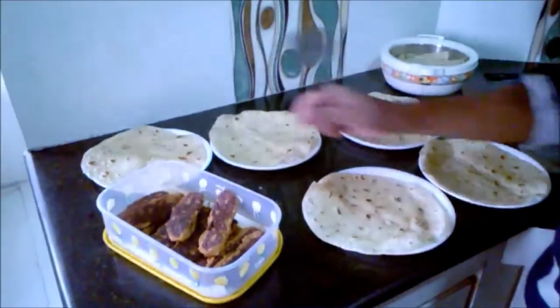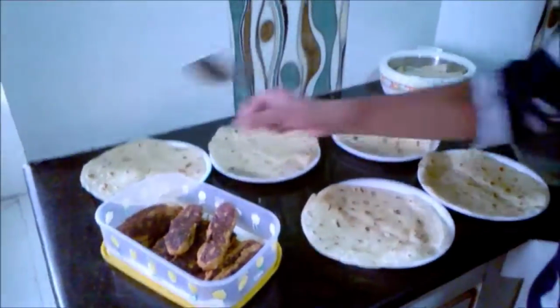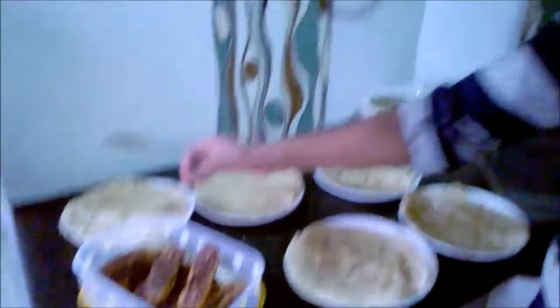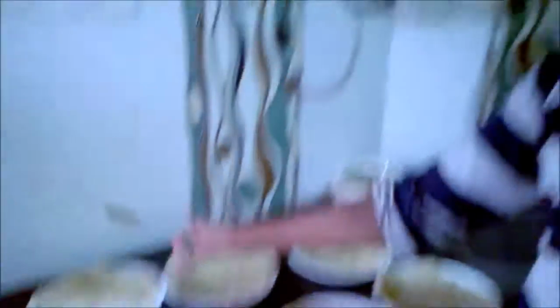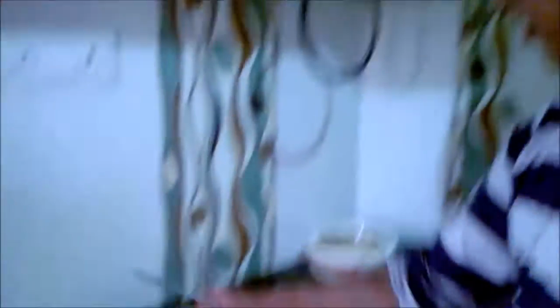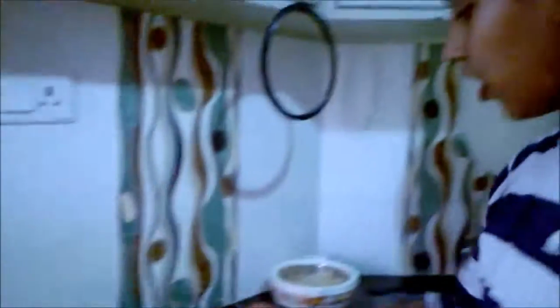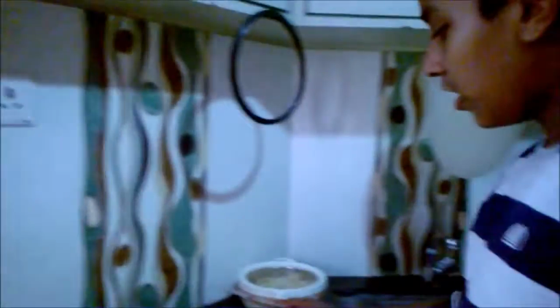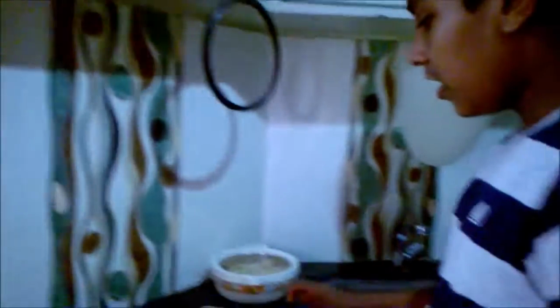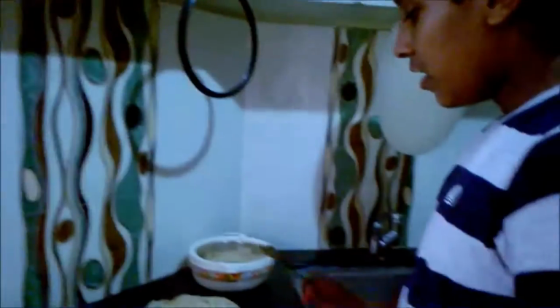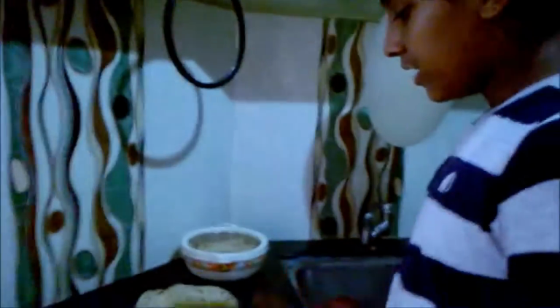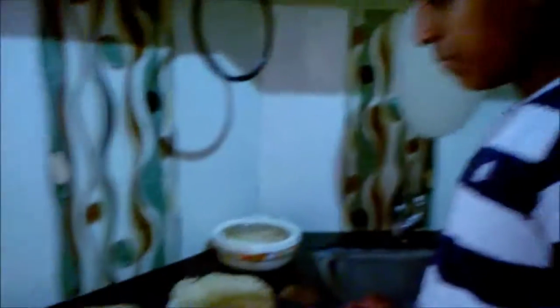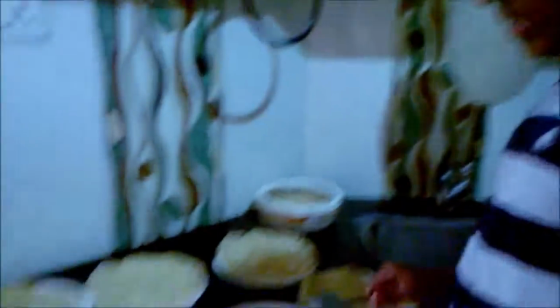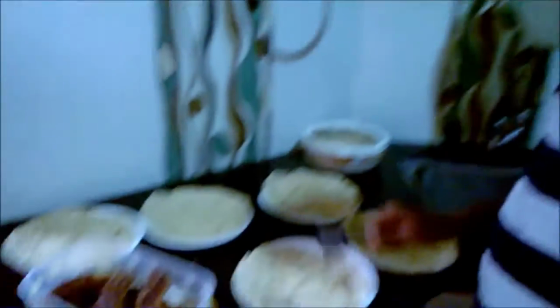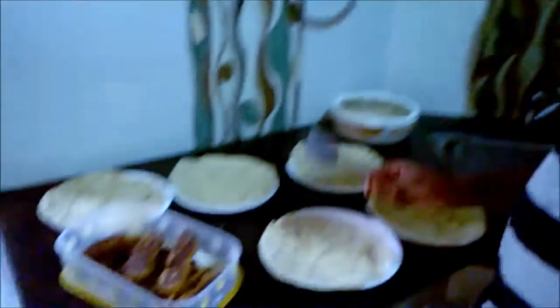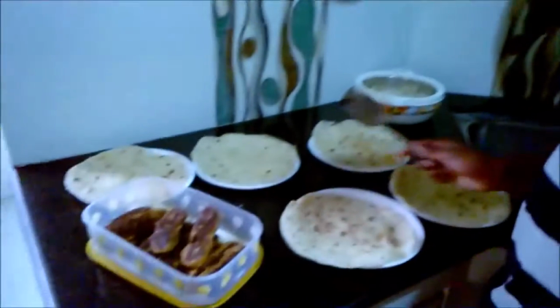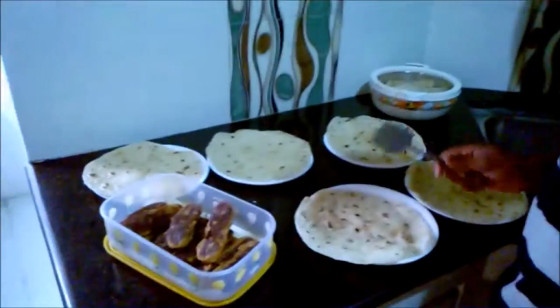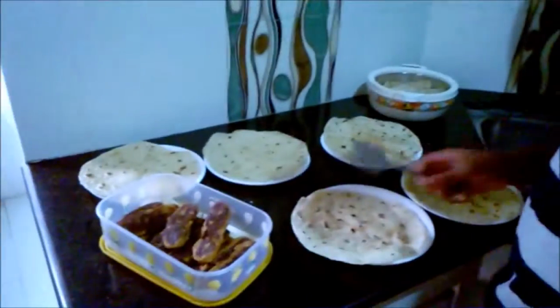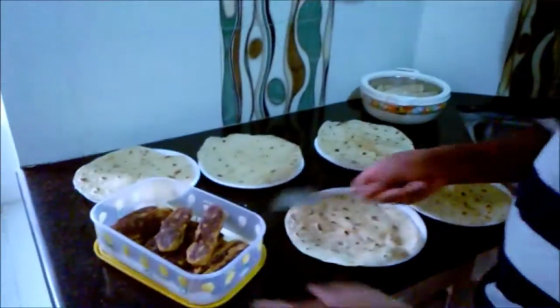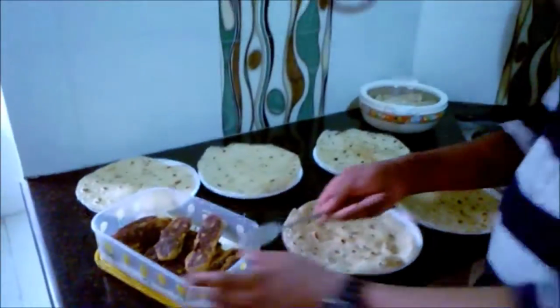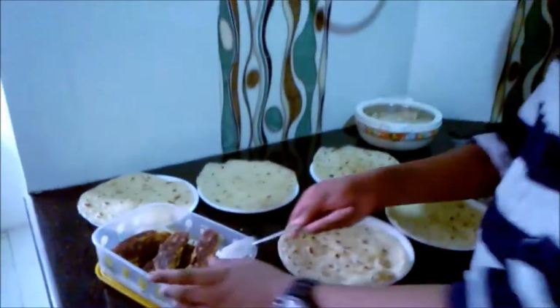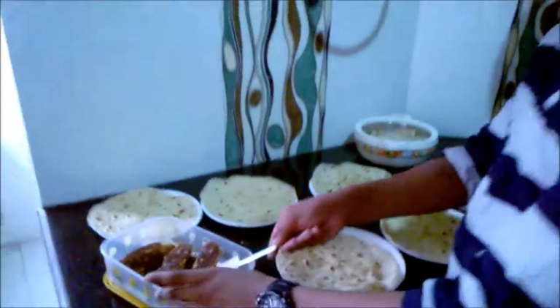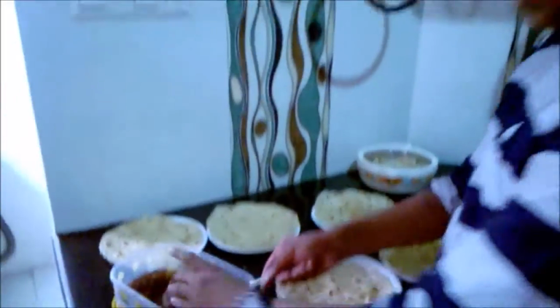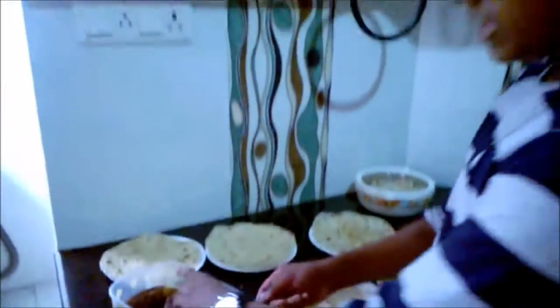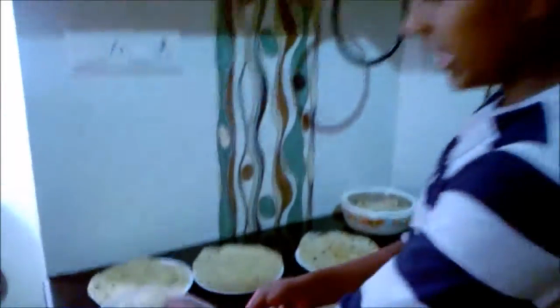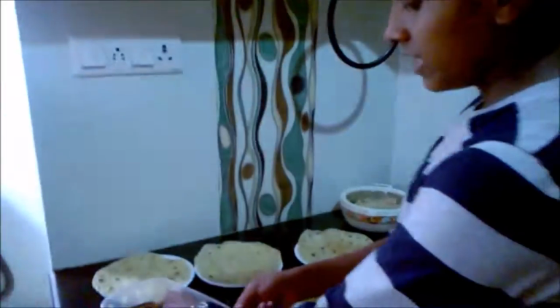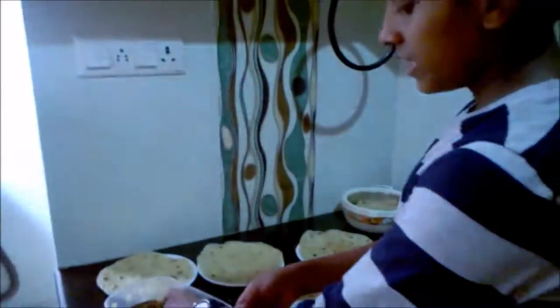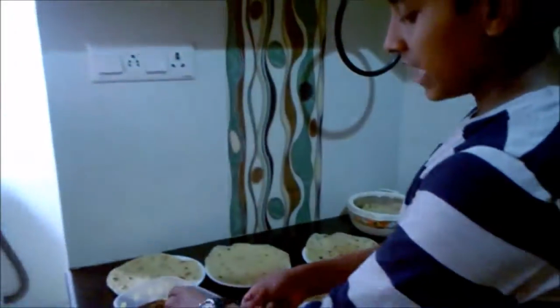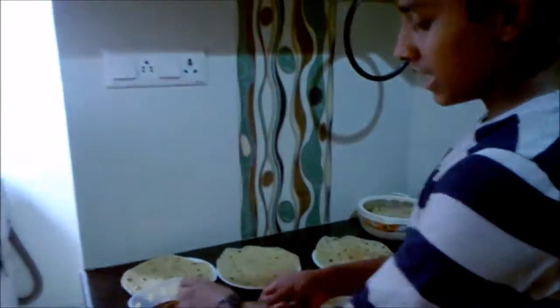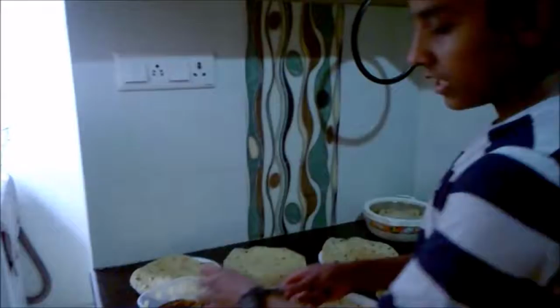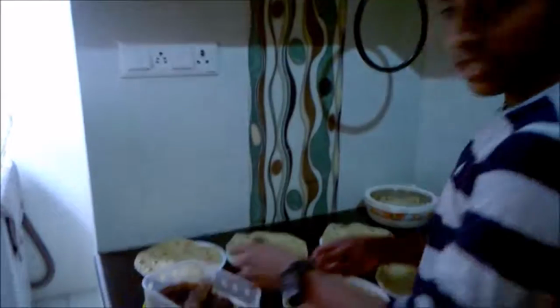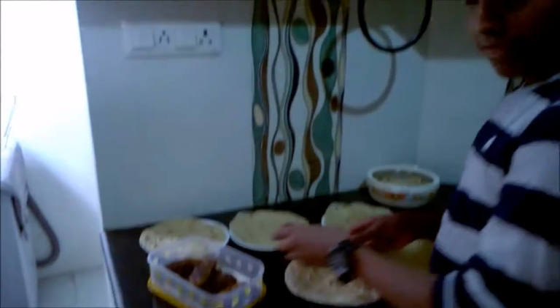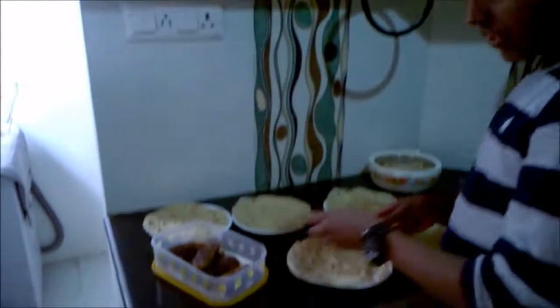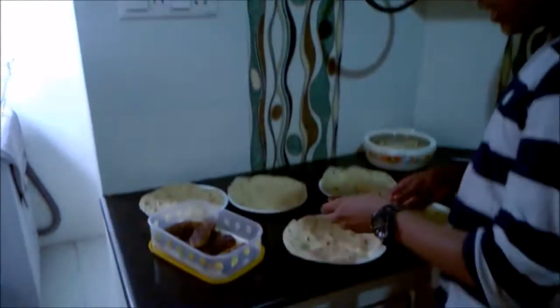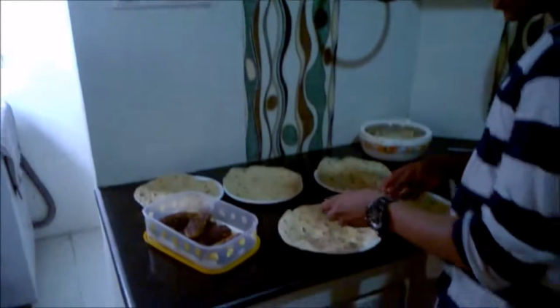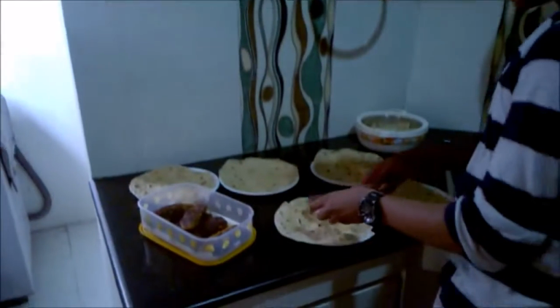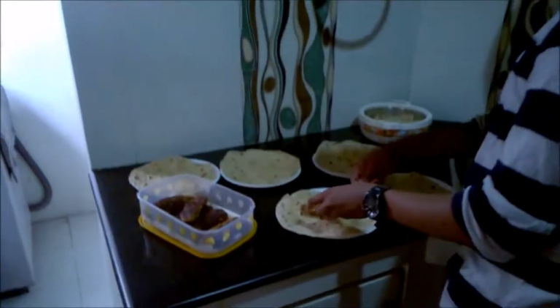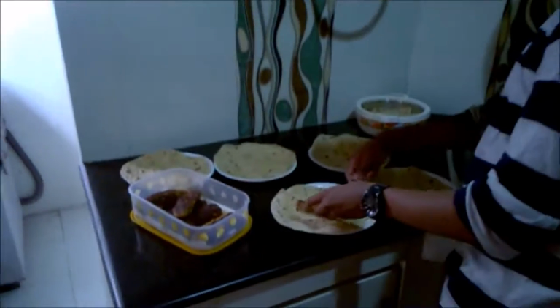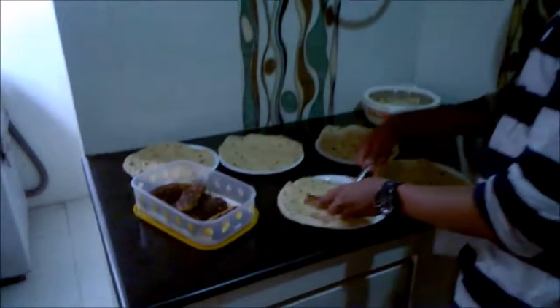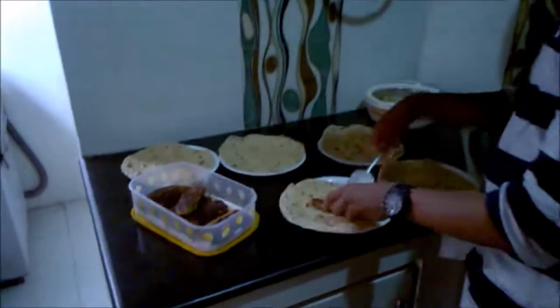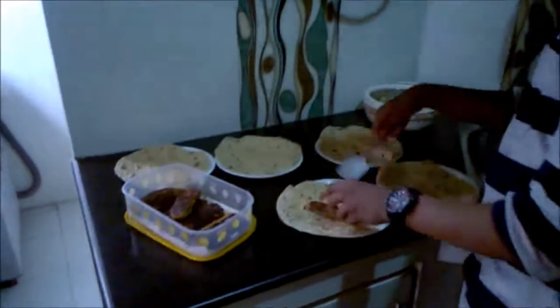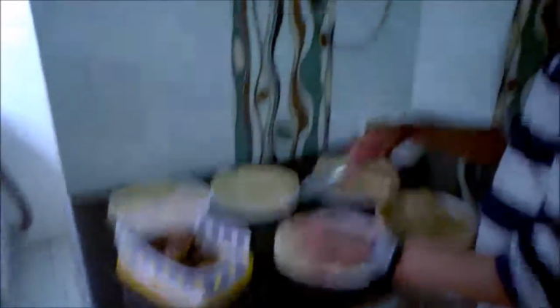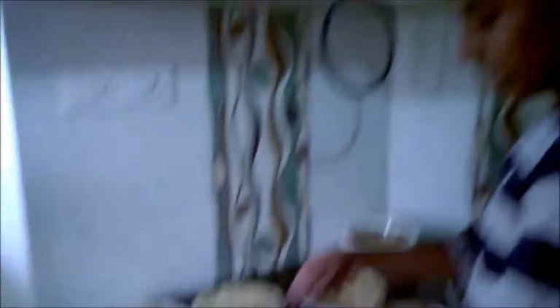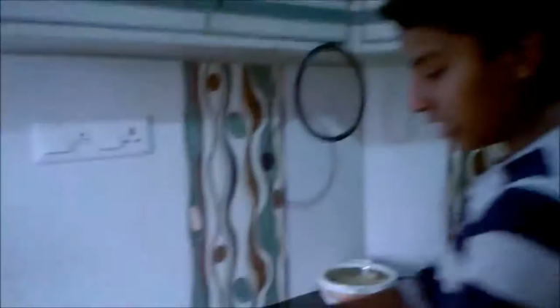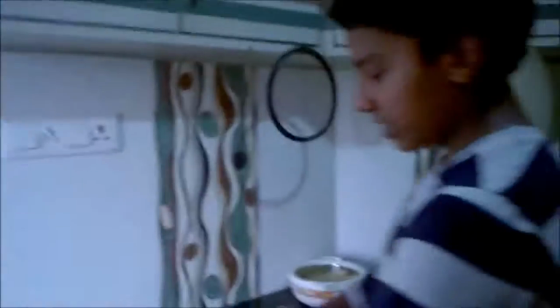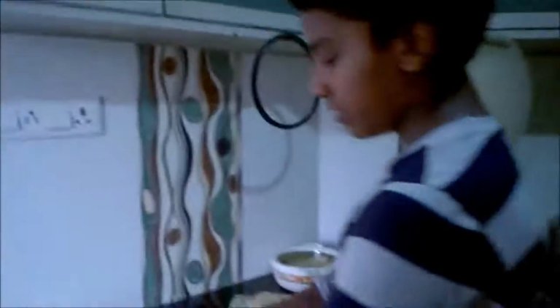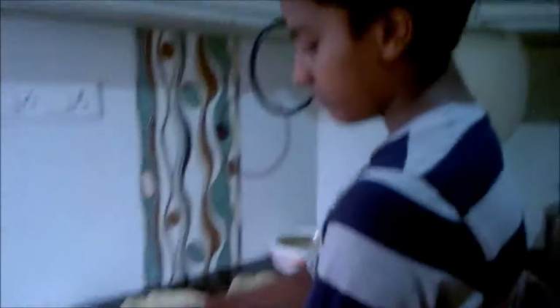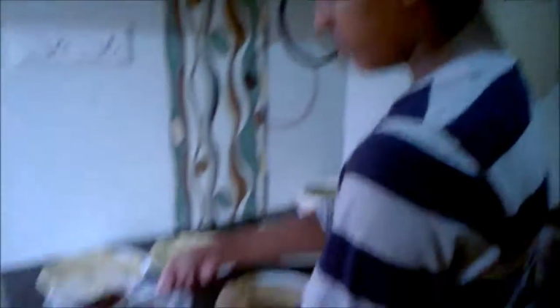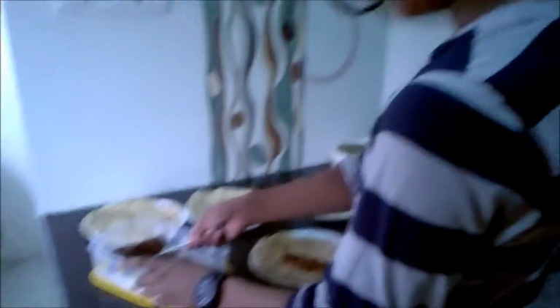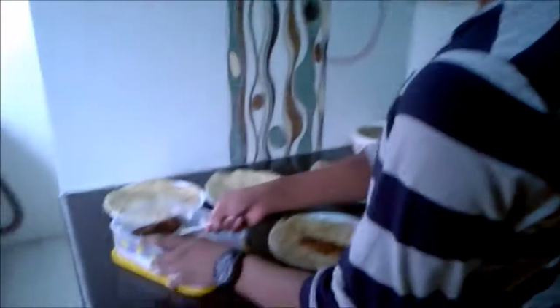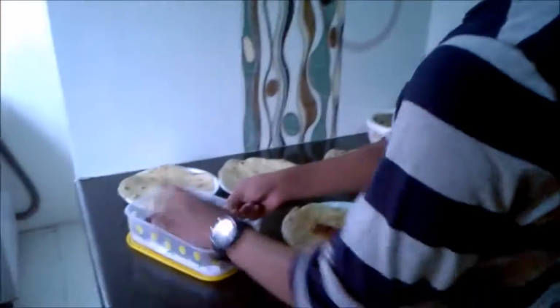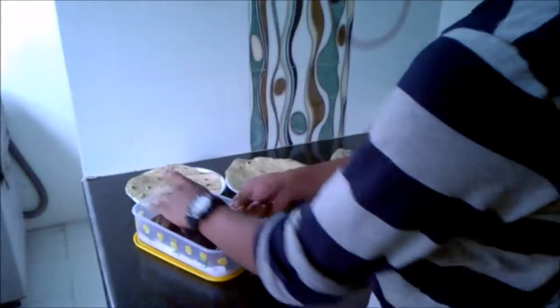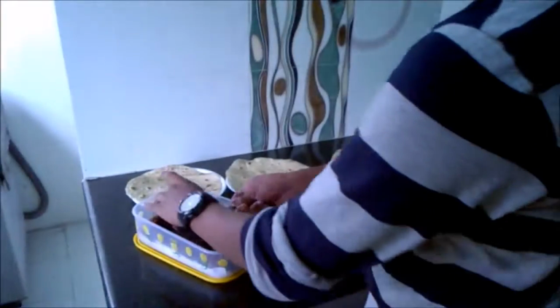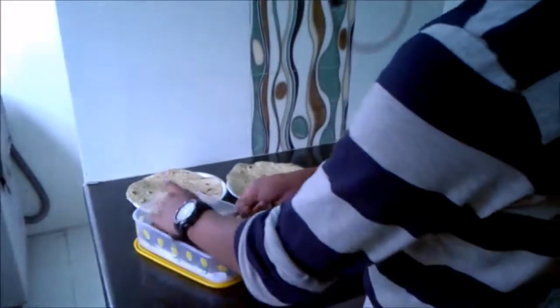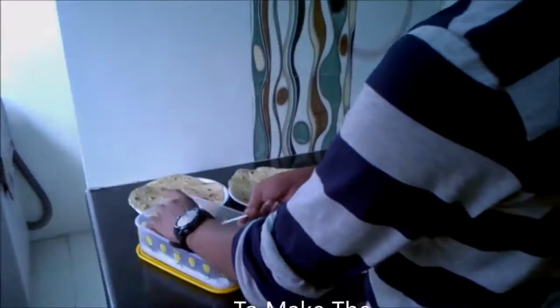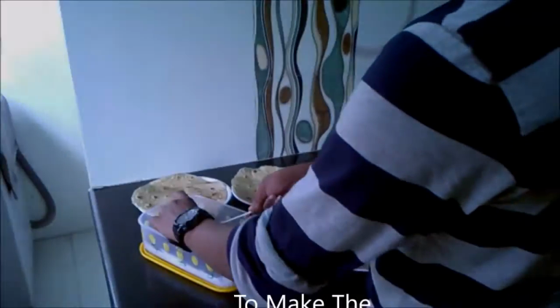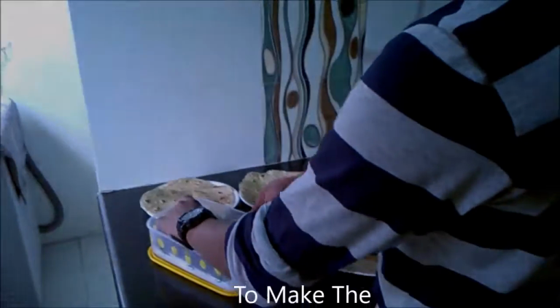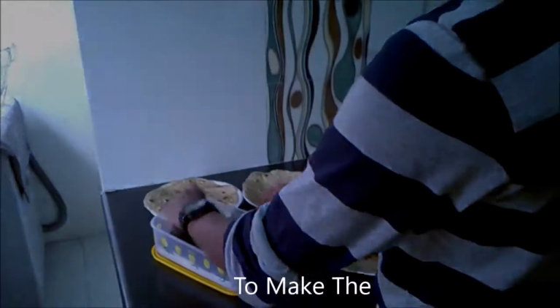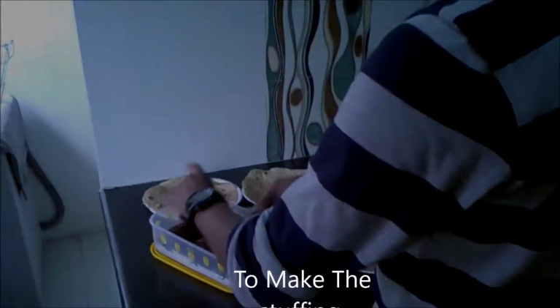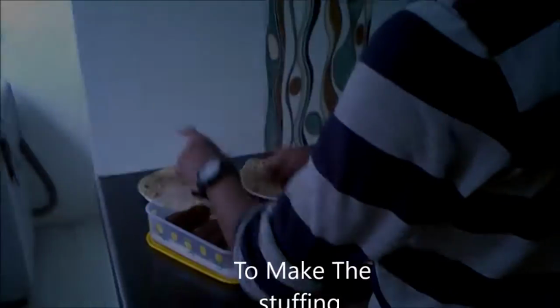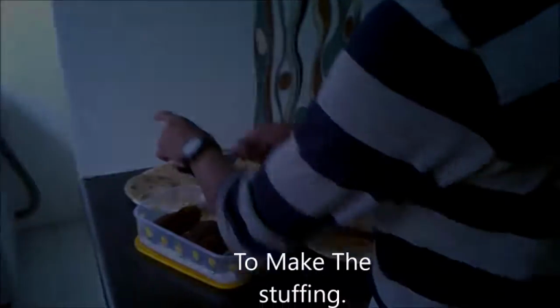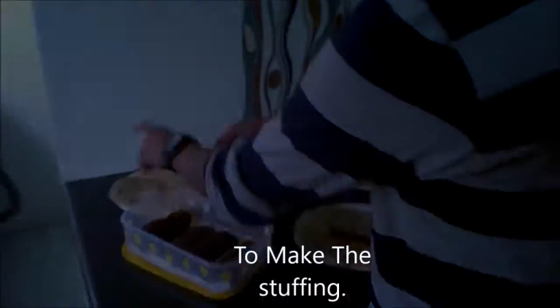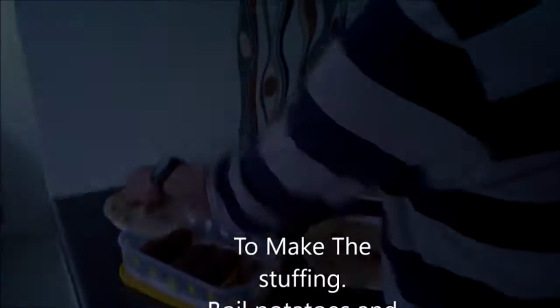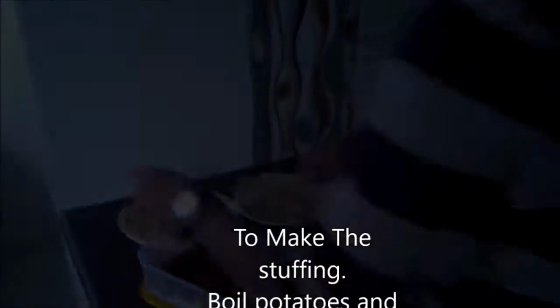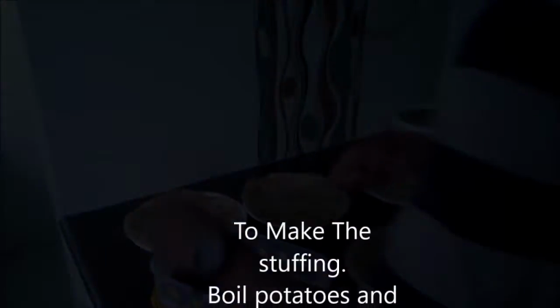First, arrange all the chapatis in a plate. Then, take the stuffing and keep it vertically in every chapati.